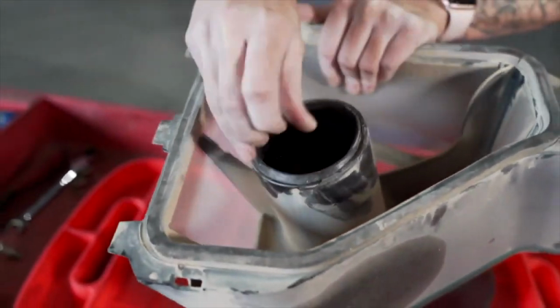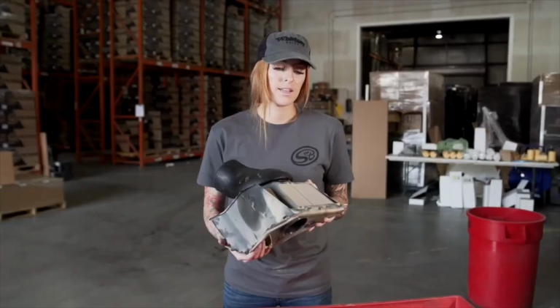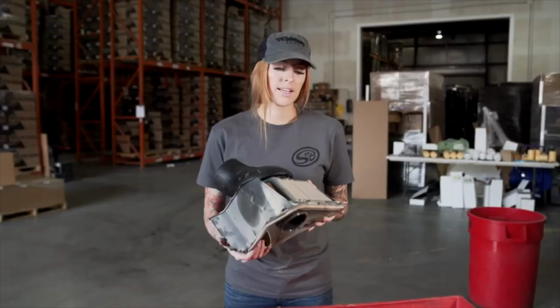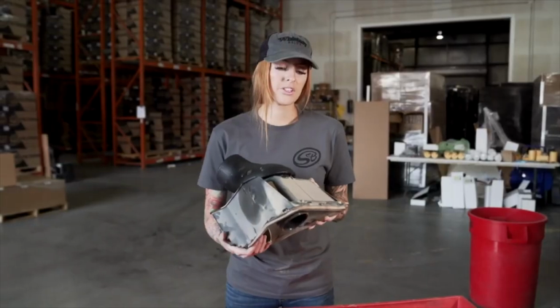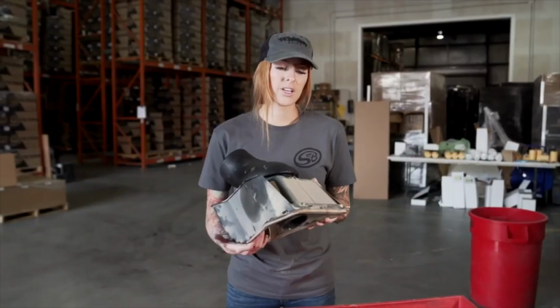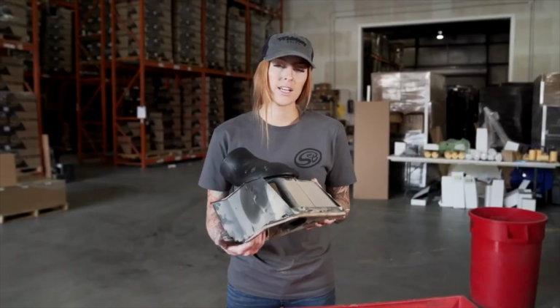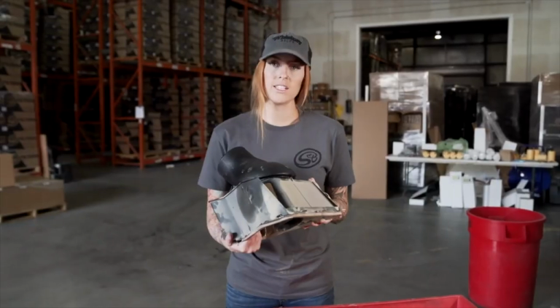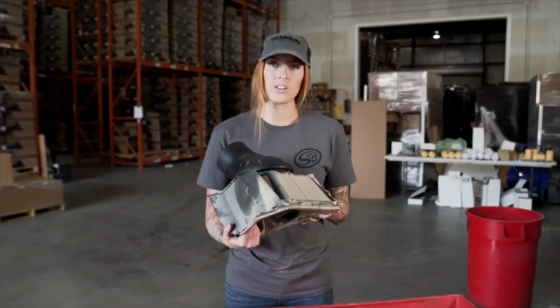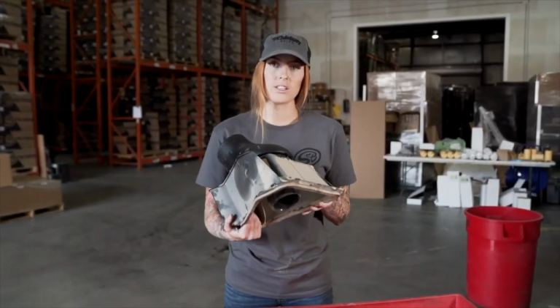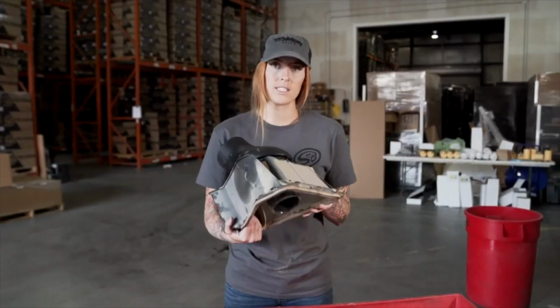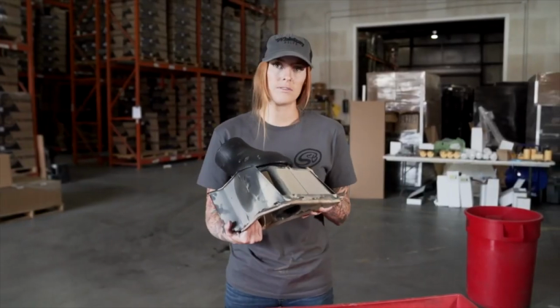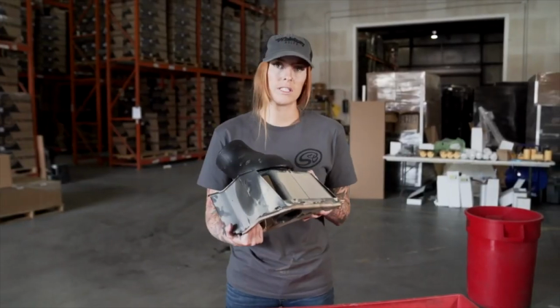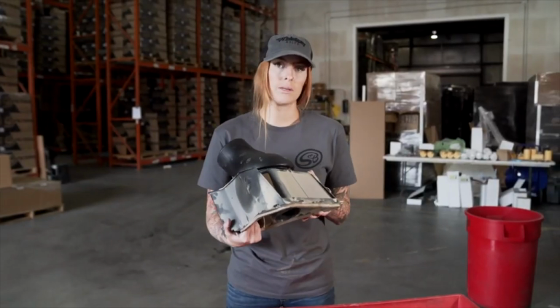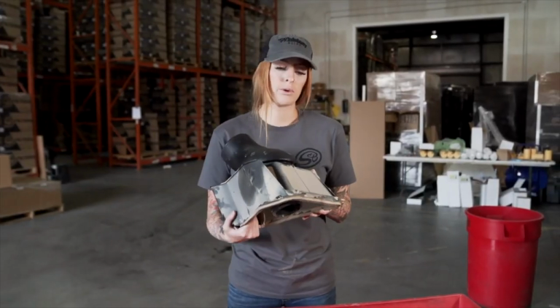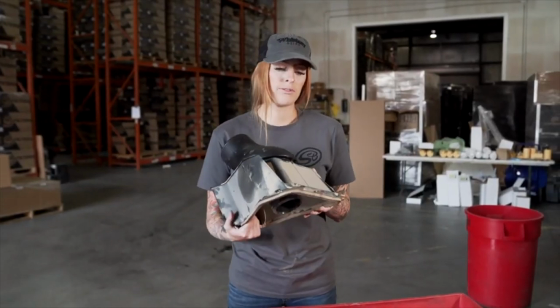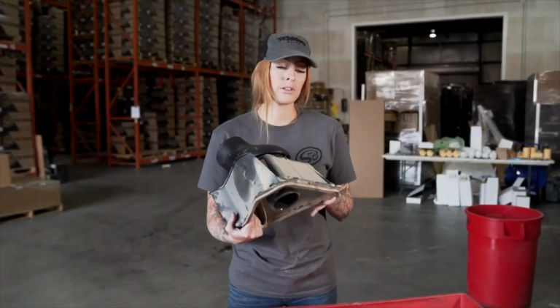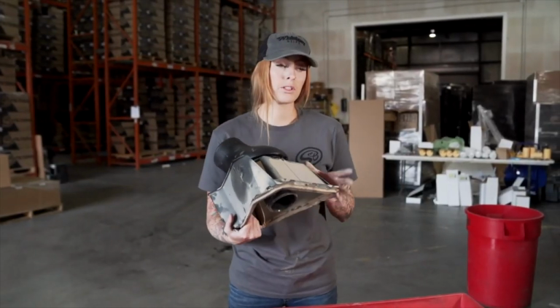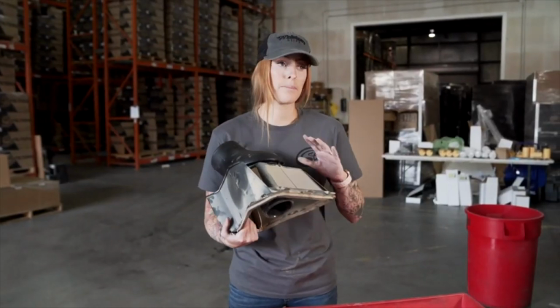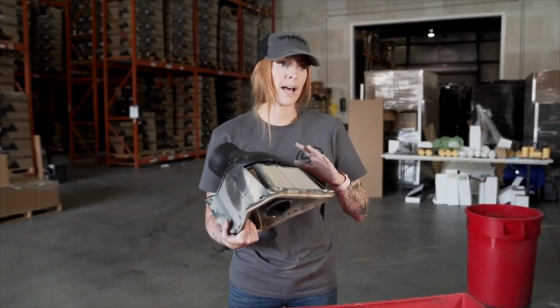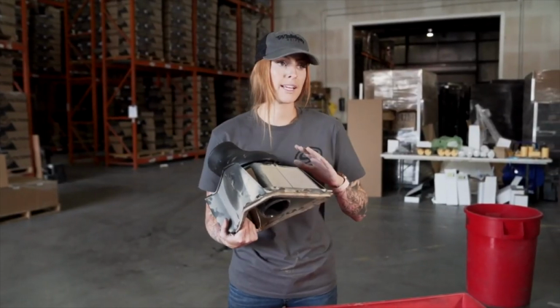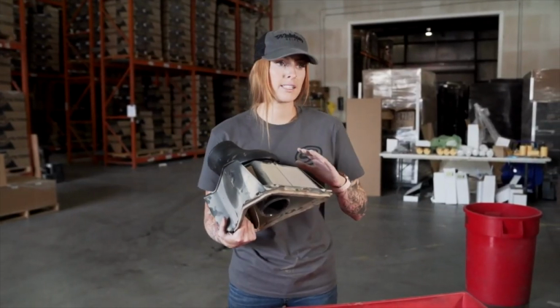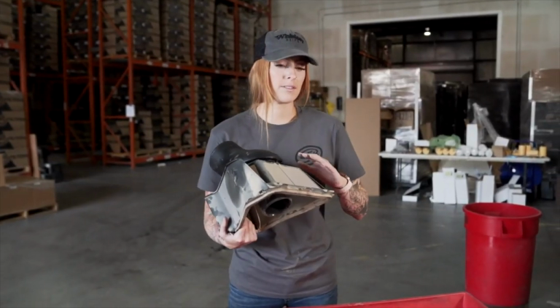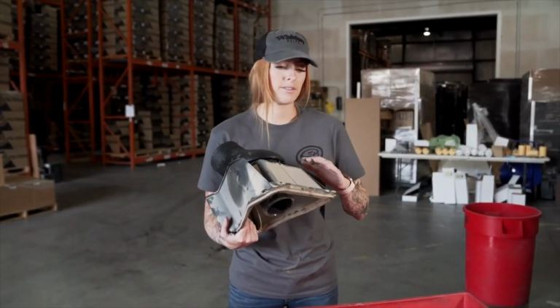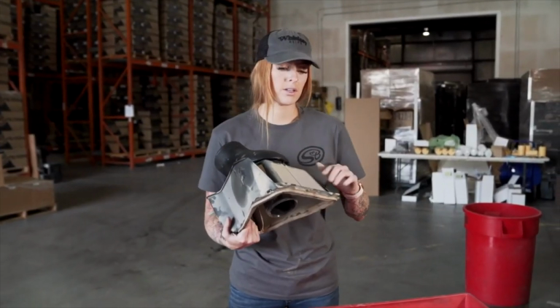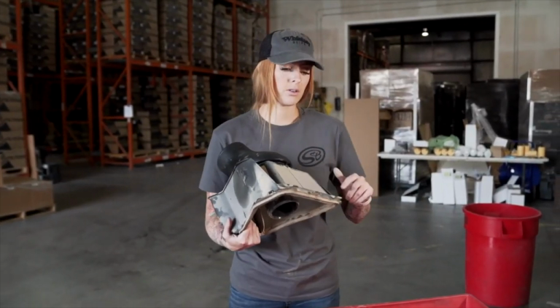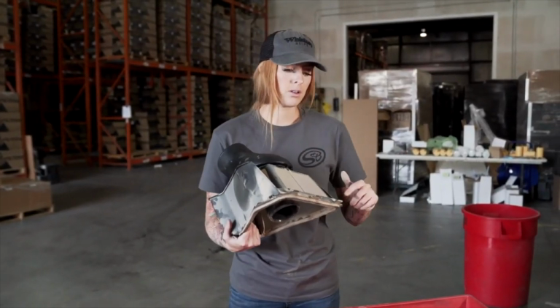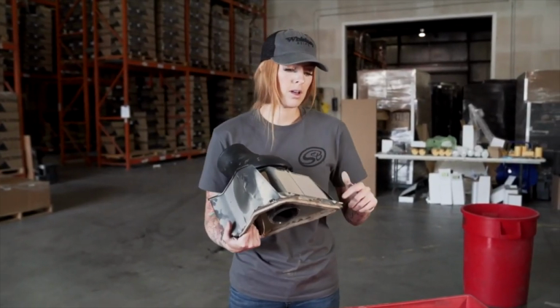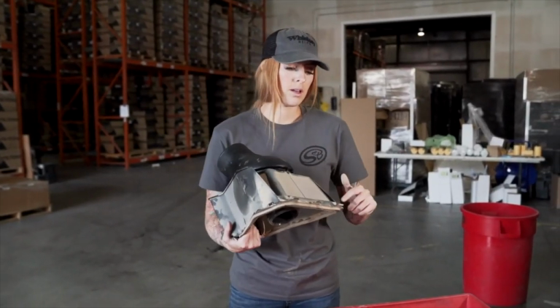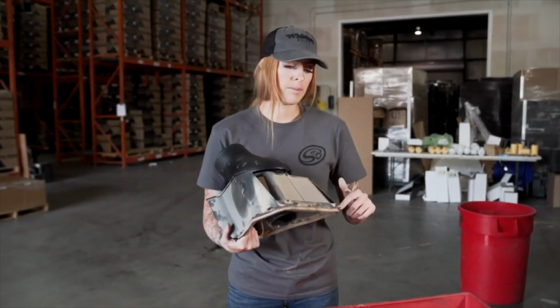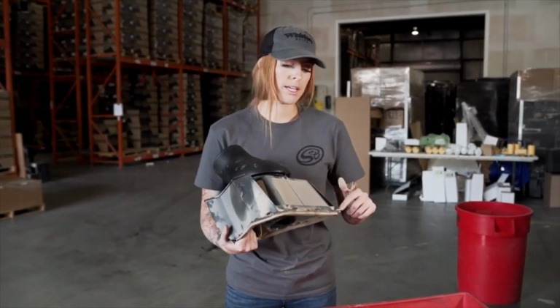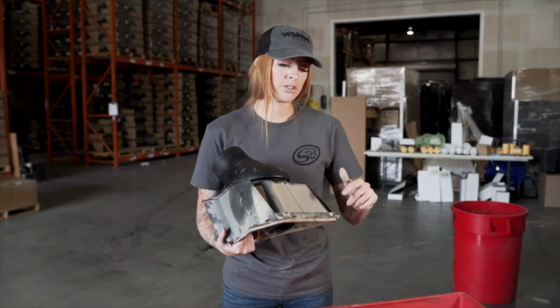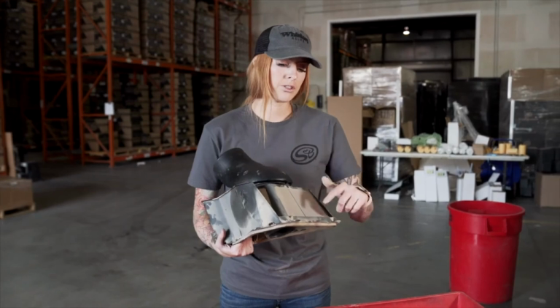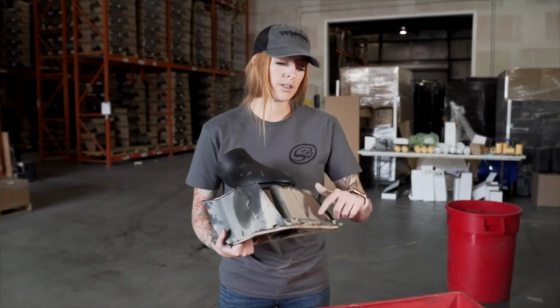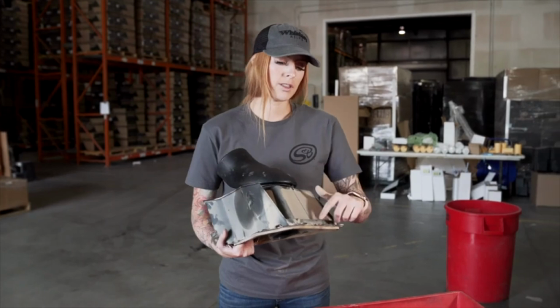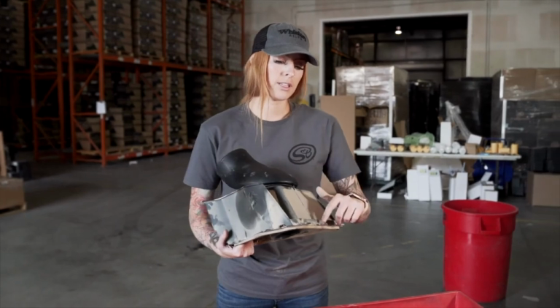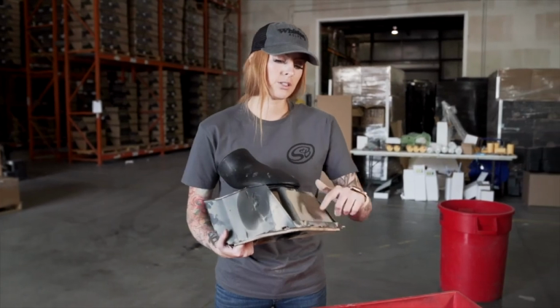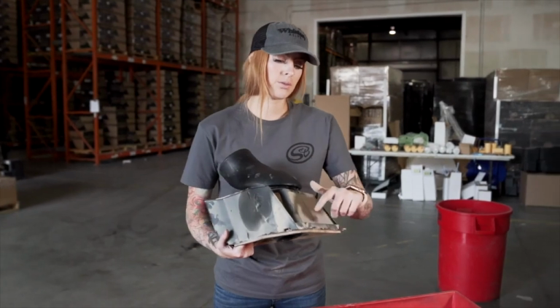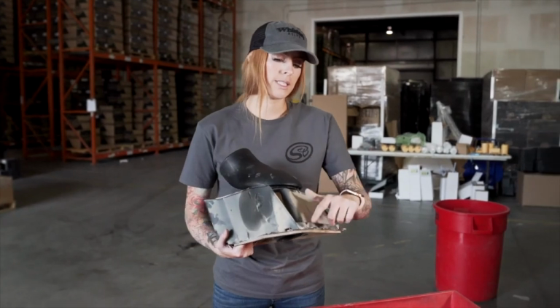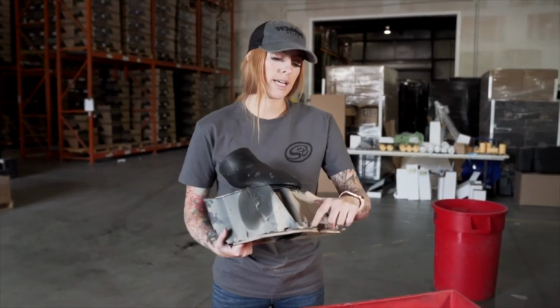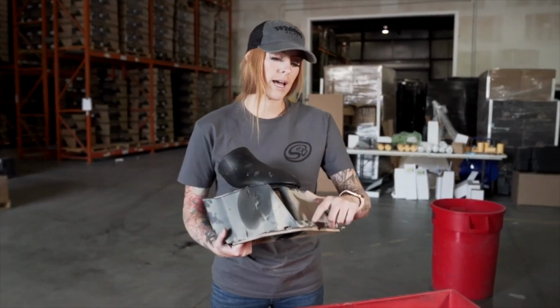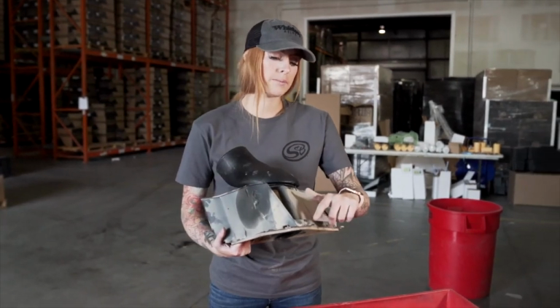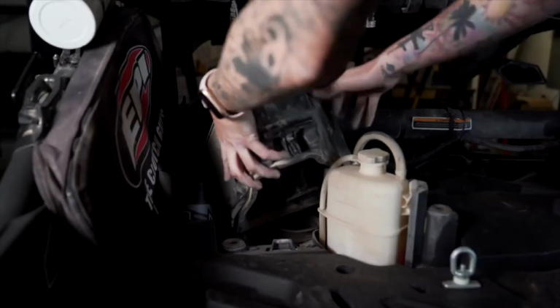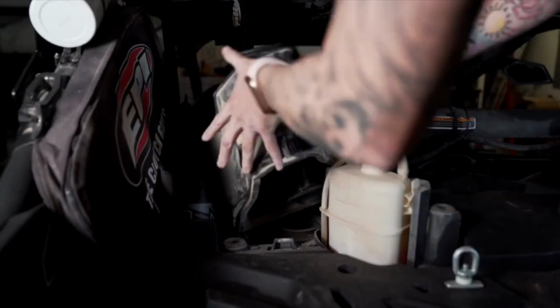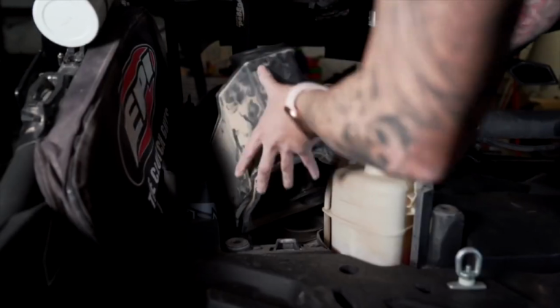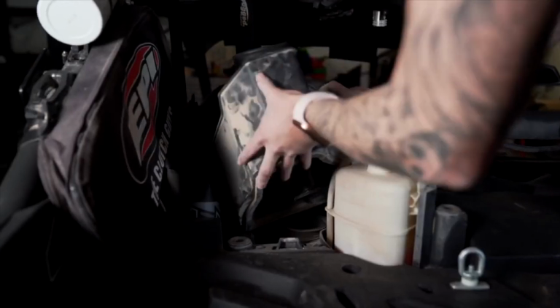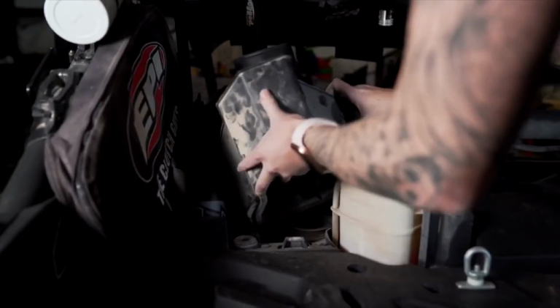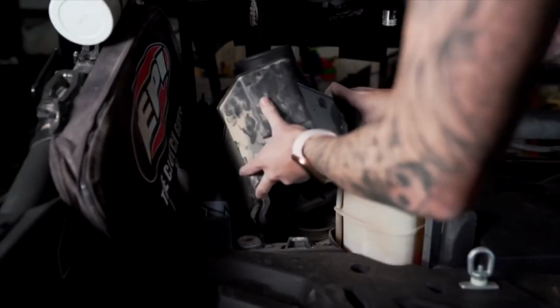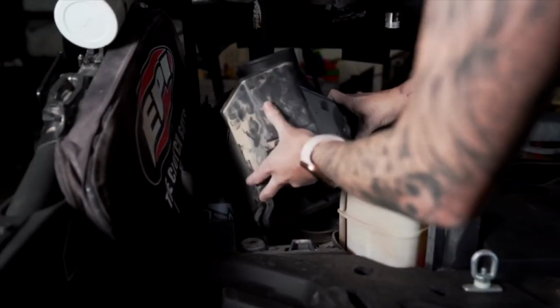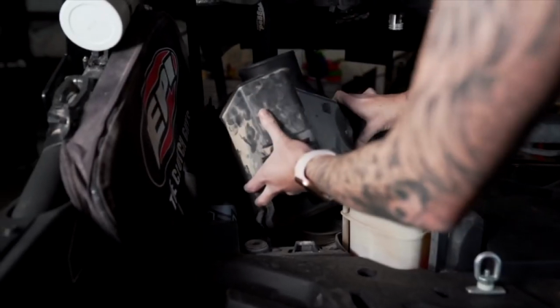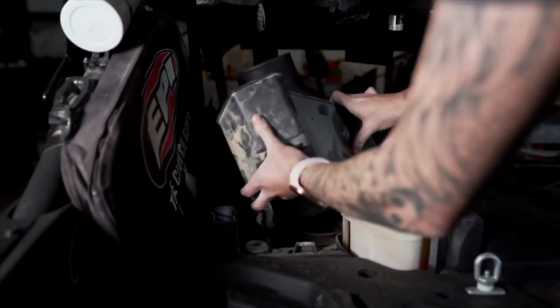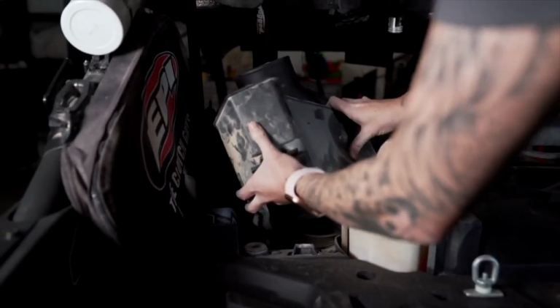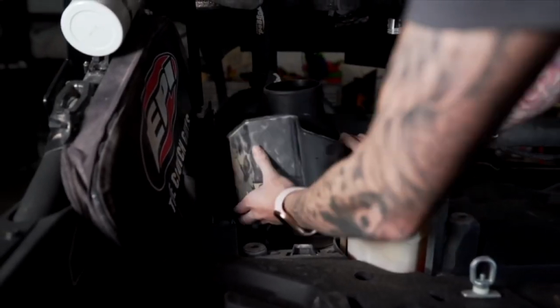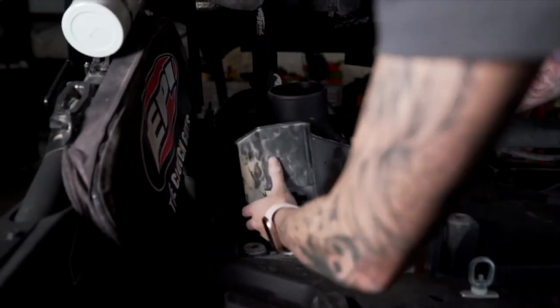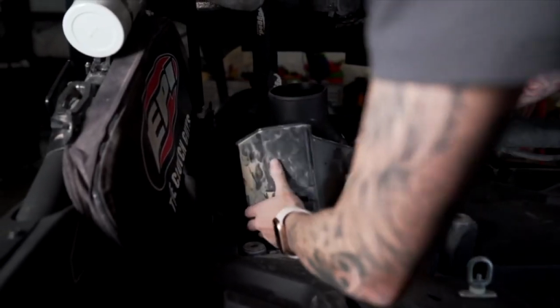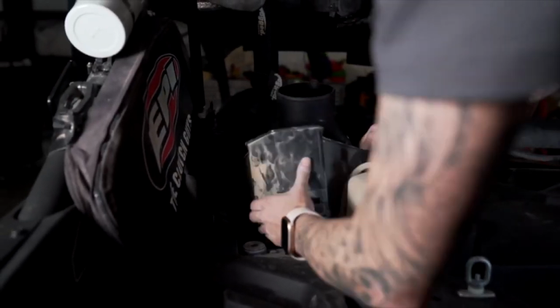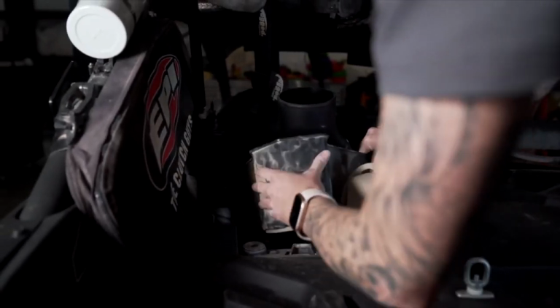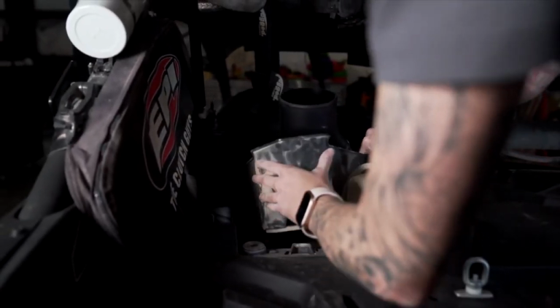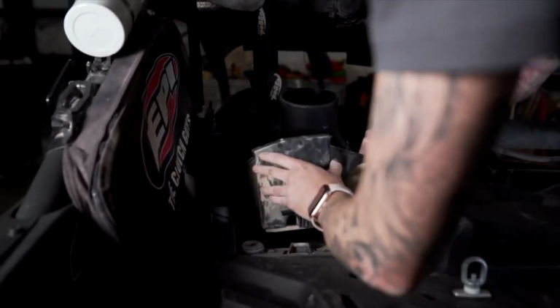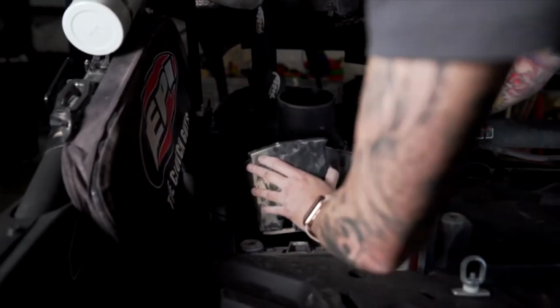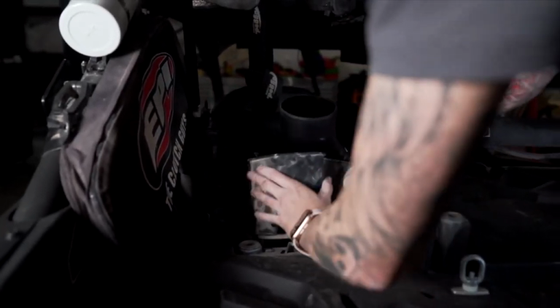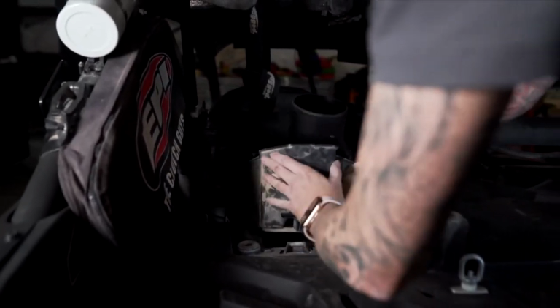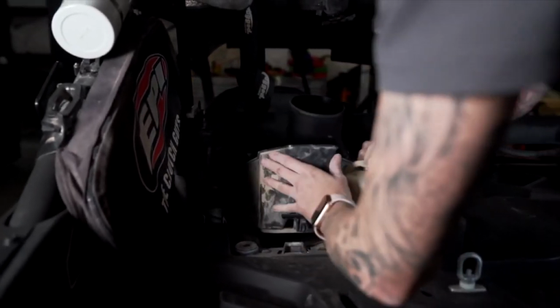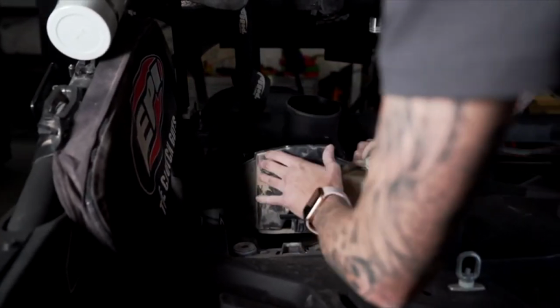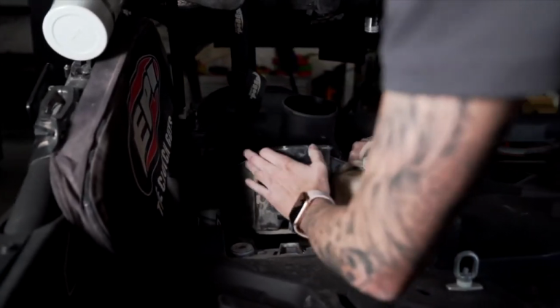Next, install the CVT pre-filter back into the vehicle, making sure that the three tabs are in their place, then pushing it down to make sure that it locks.